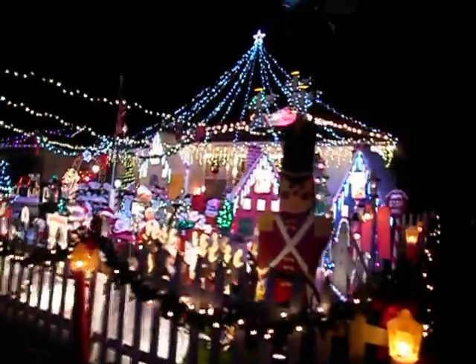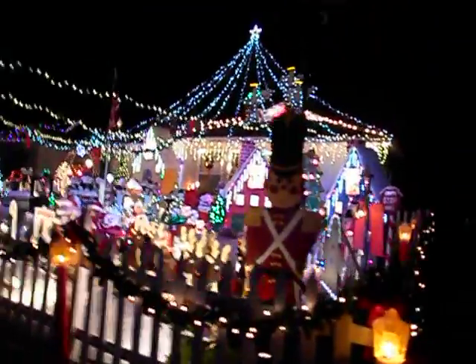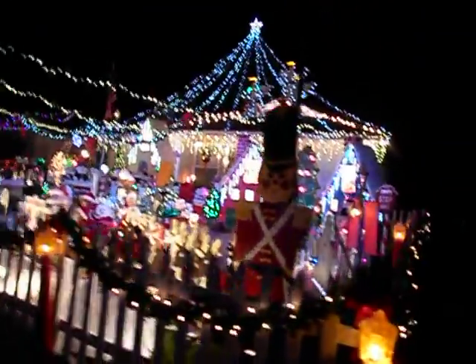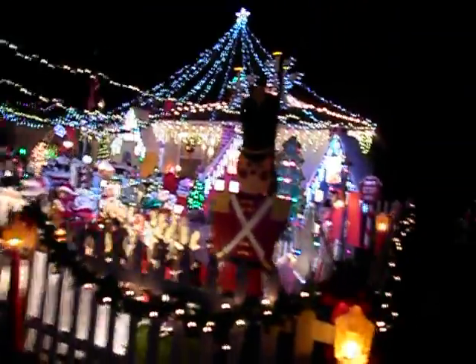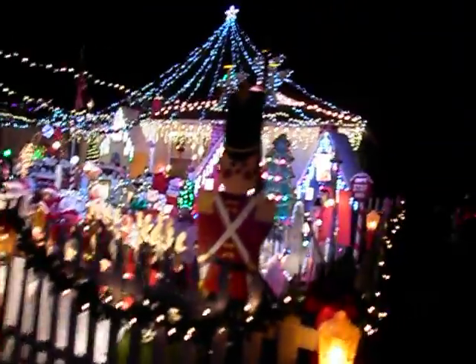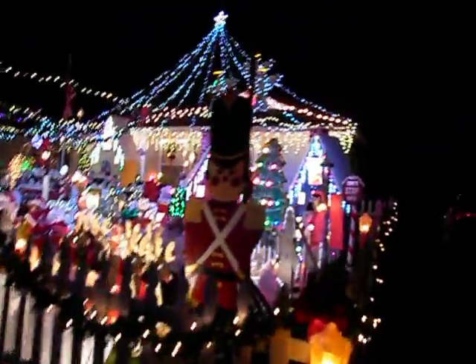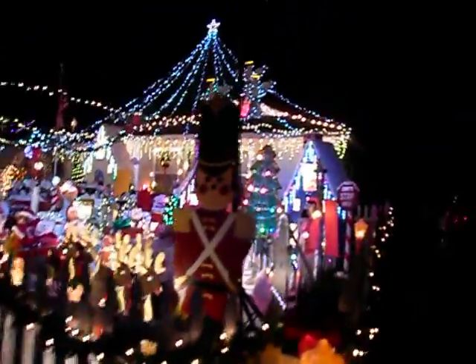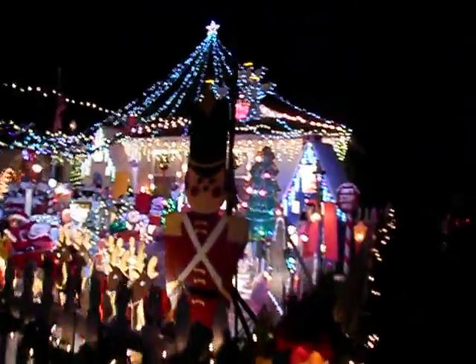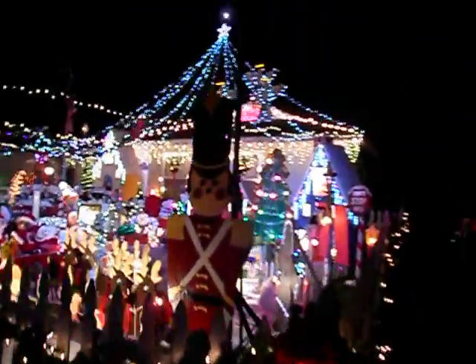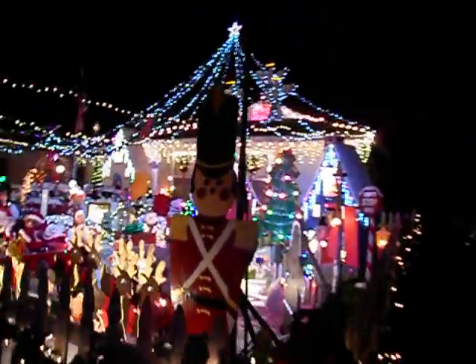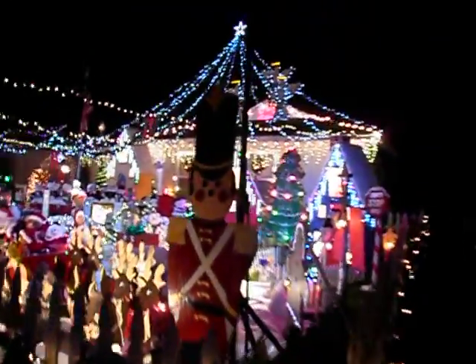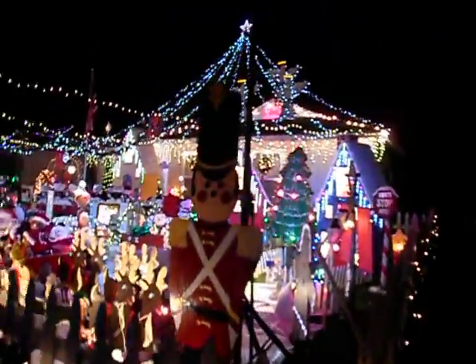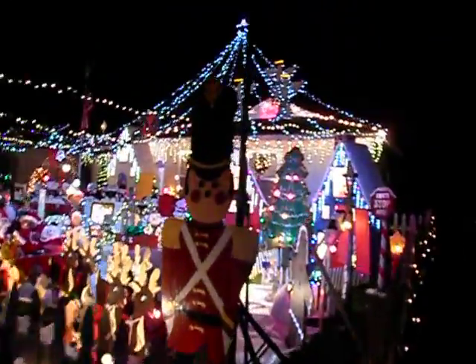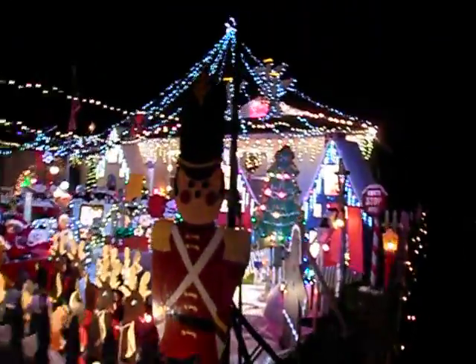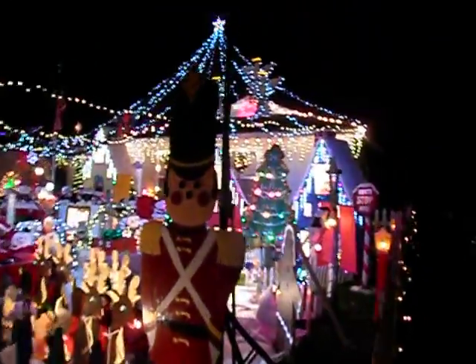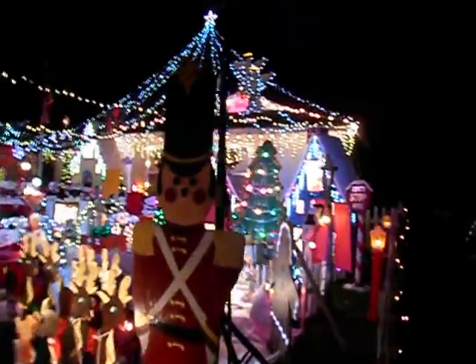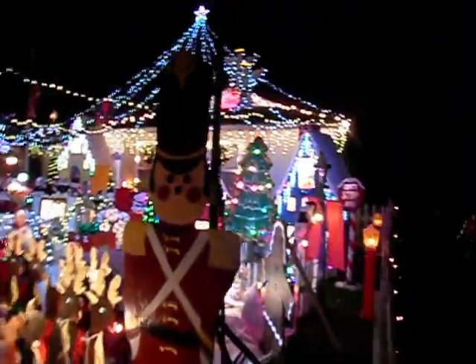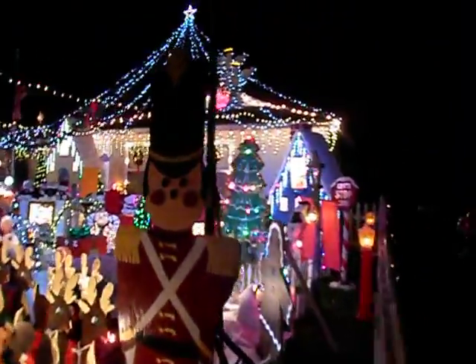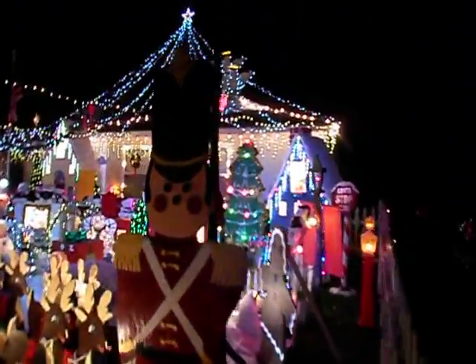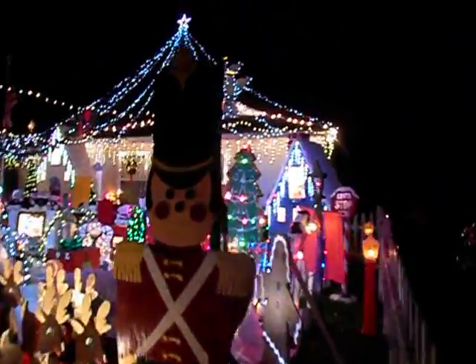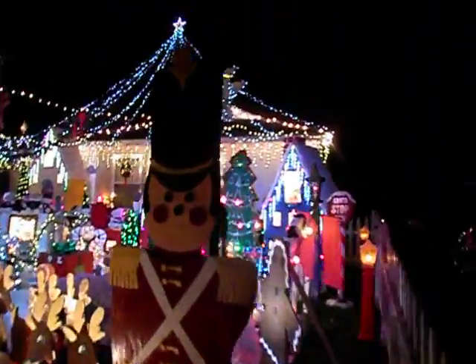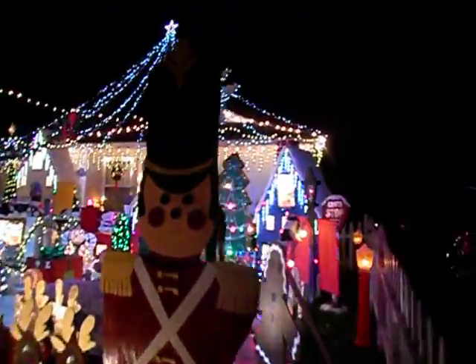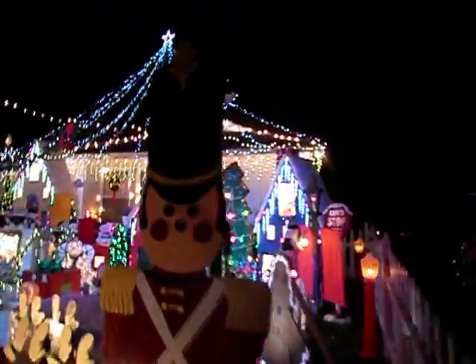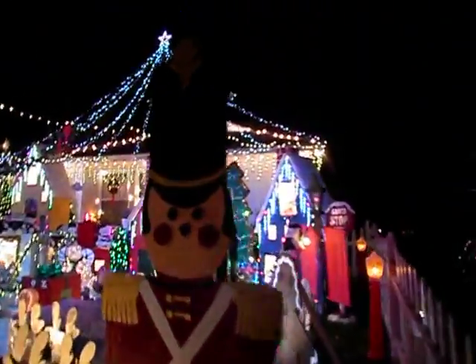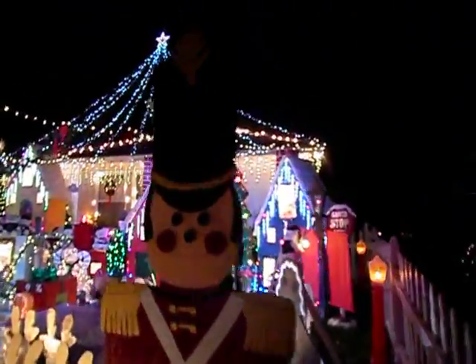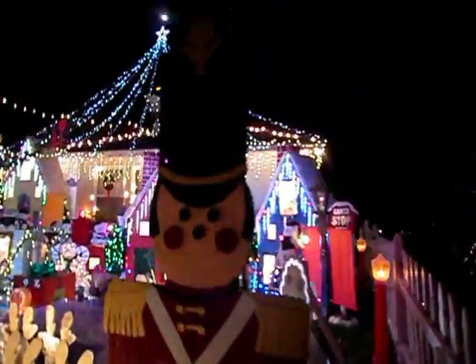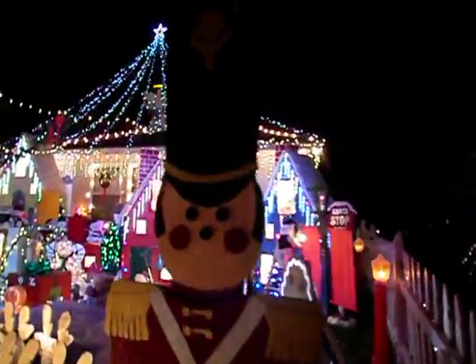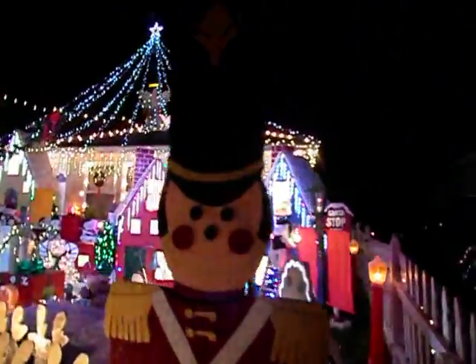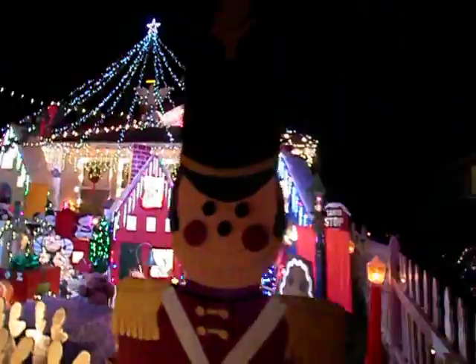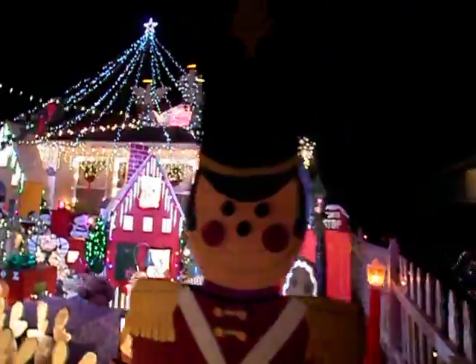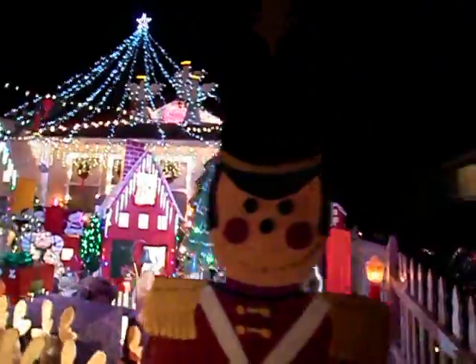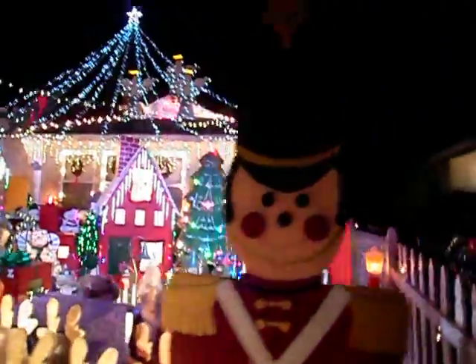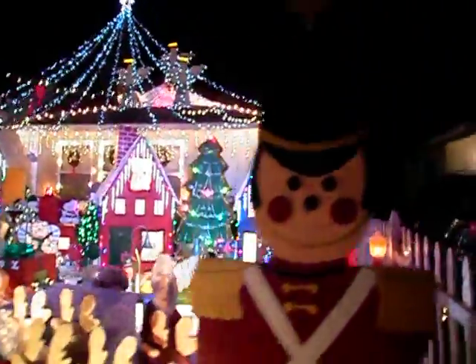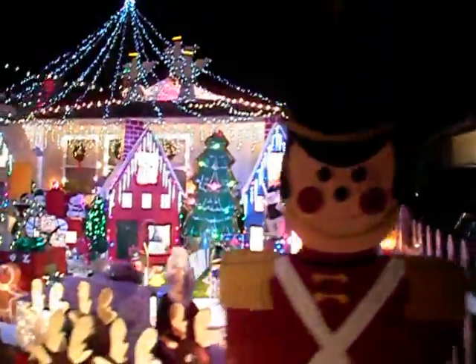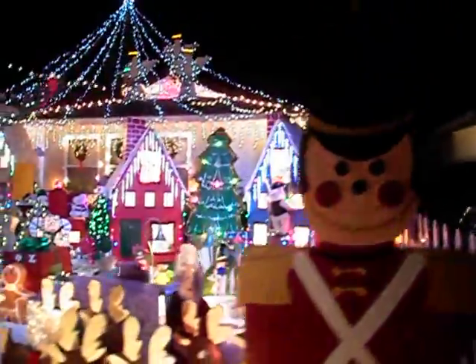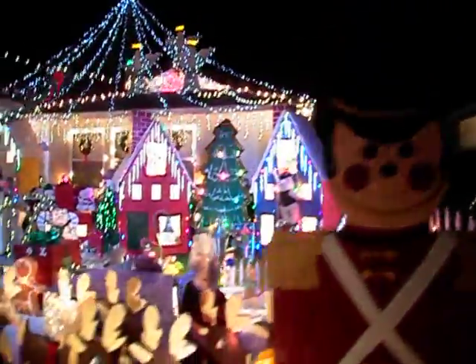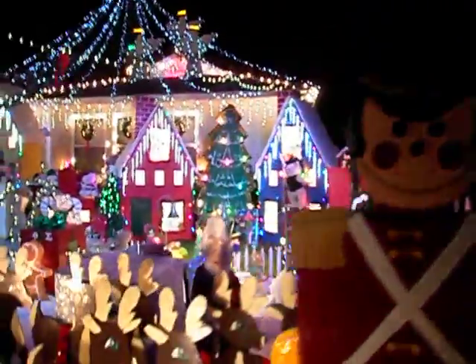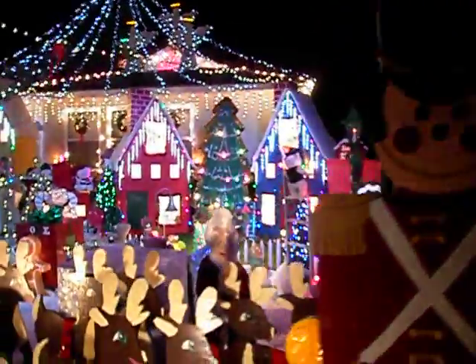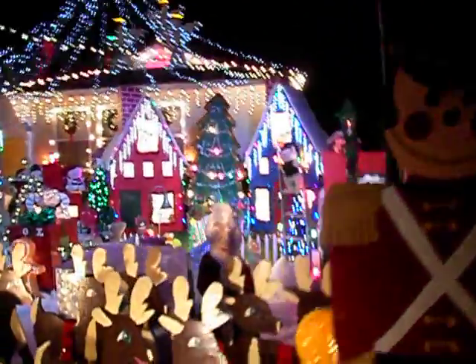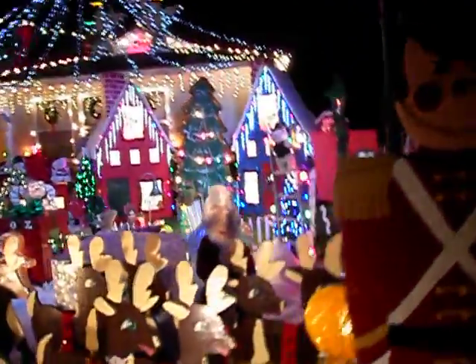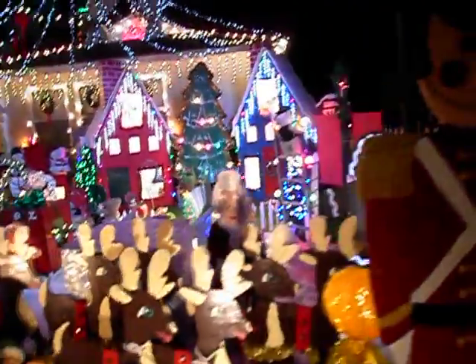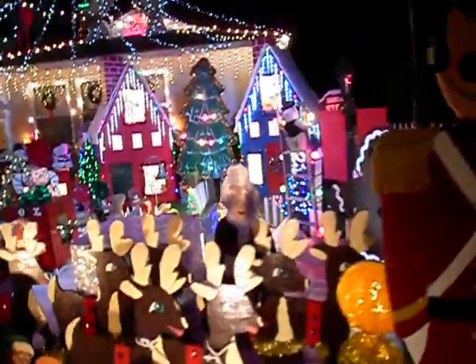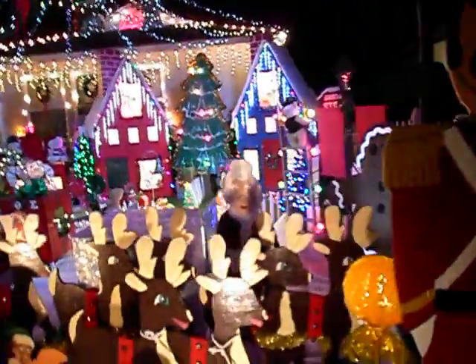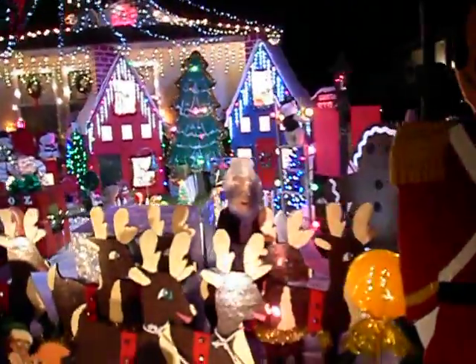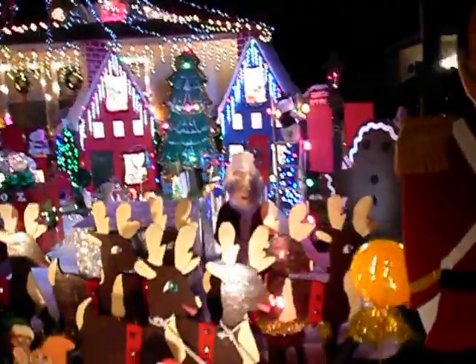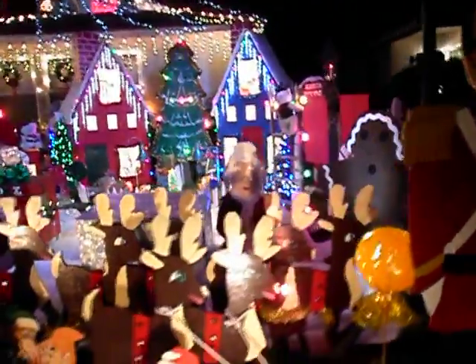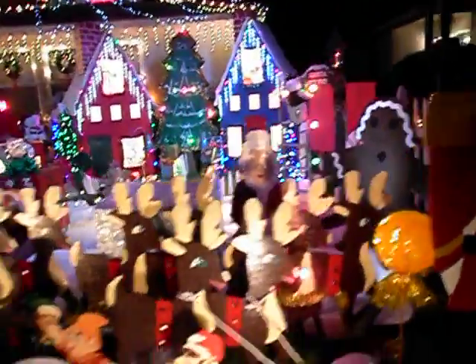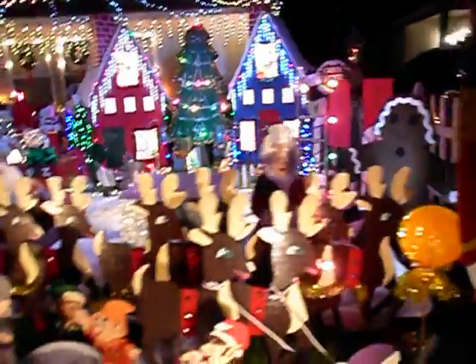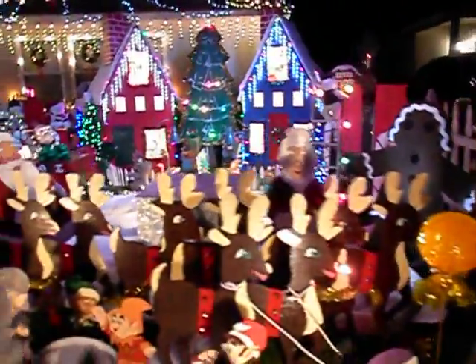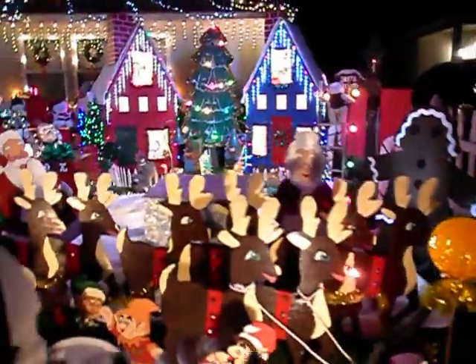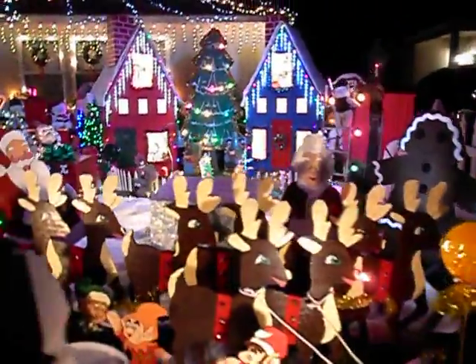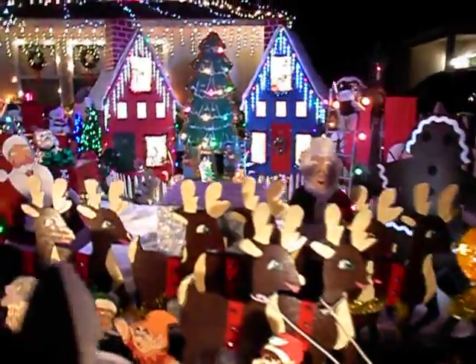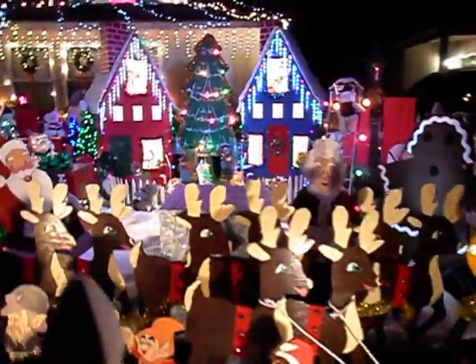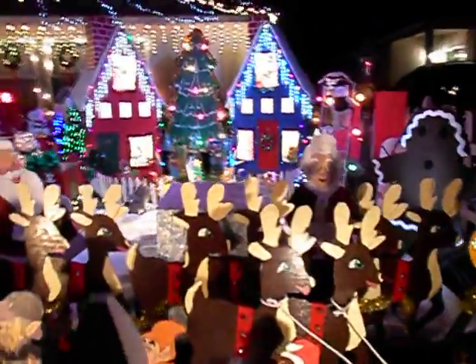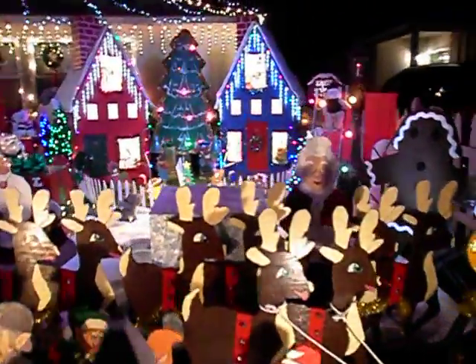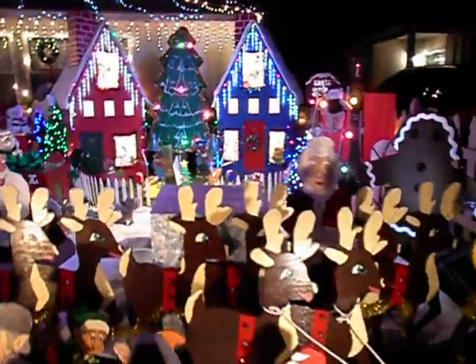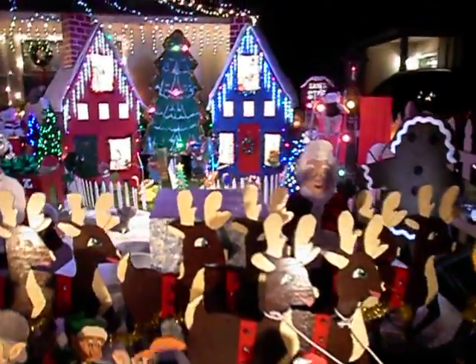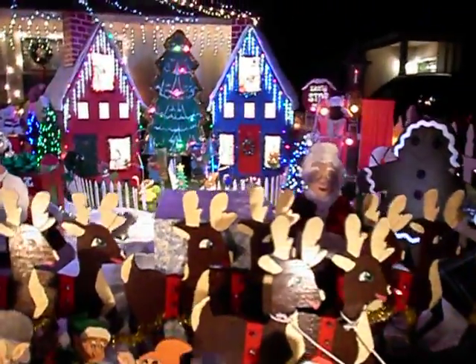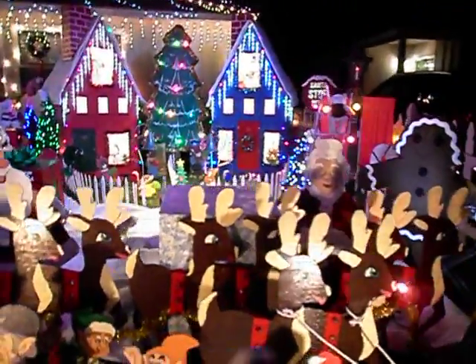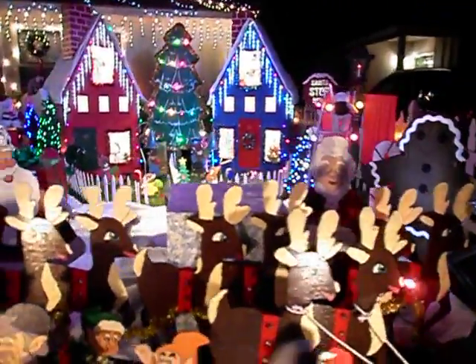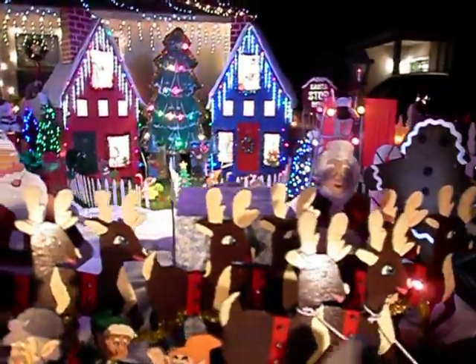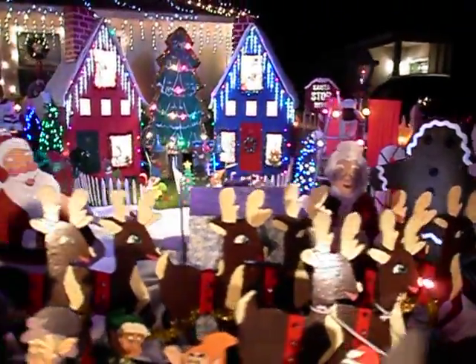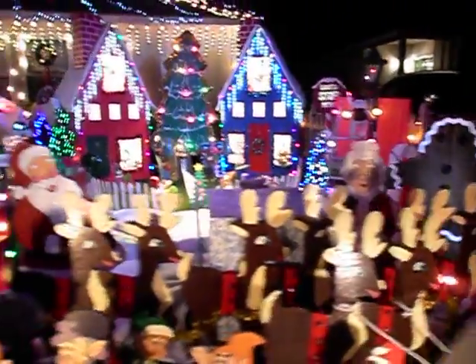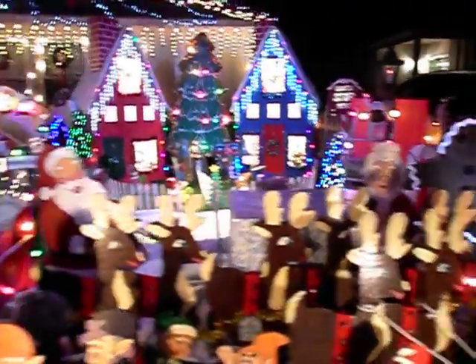All right, look at this. Lots of cool stuff. There's all the reindeer. The garland is awesome.